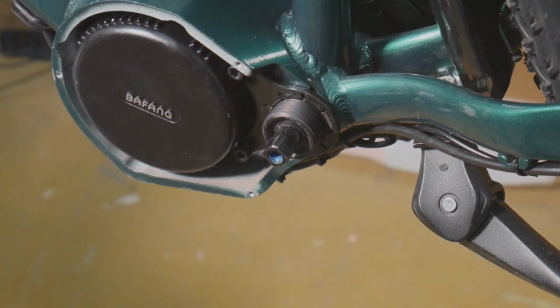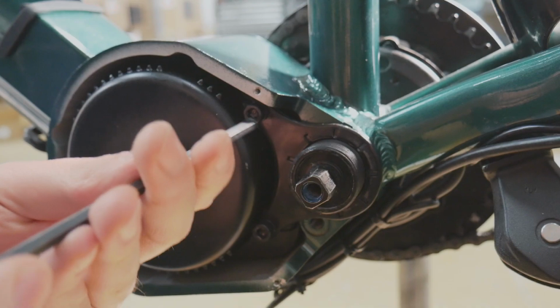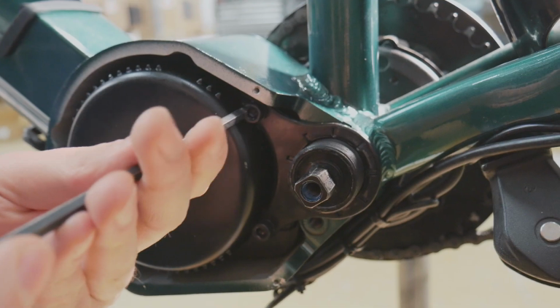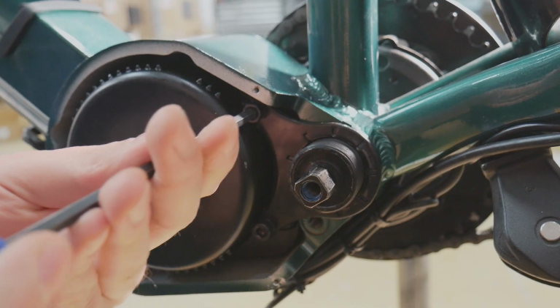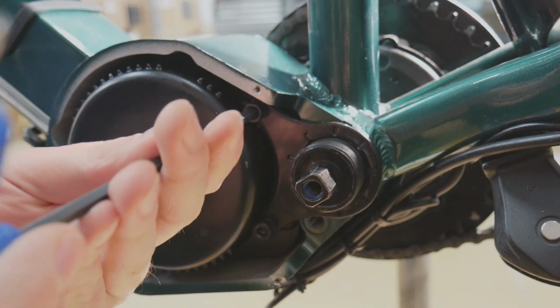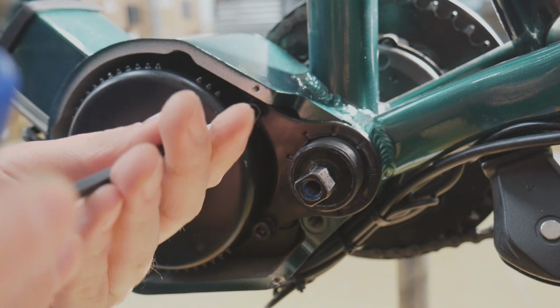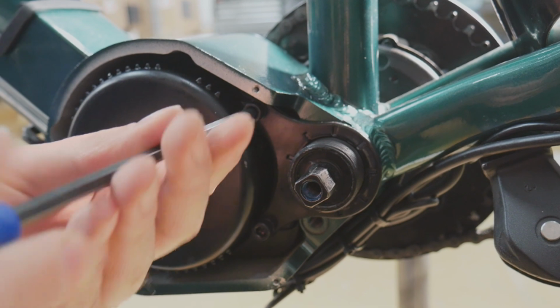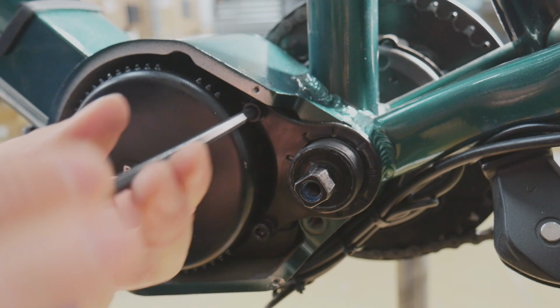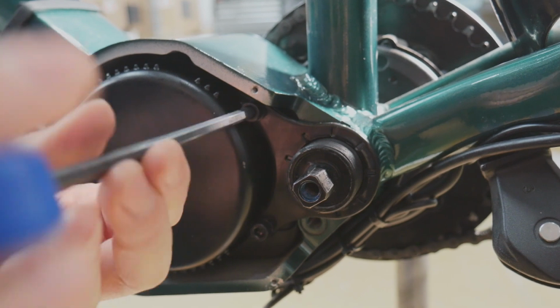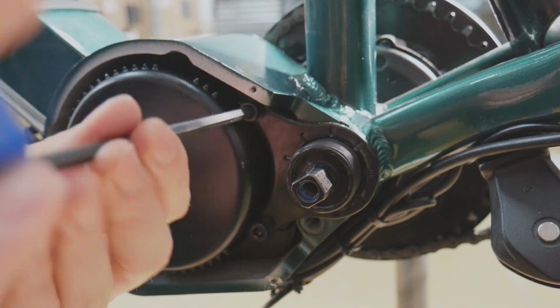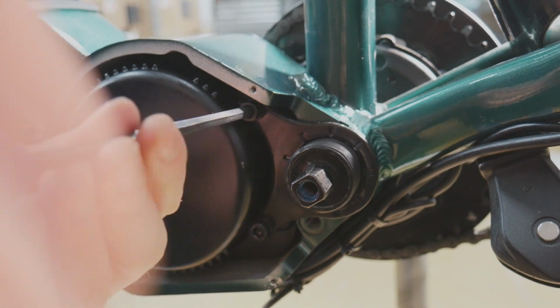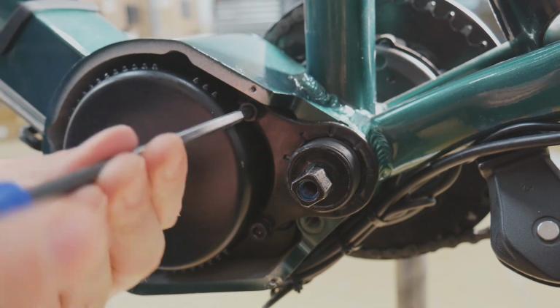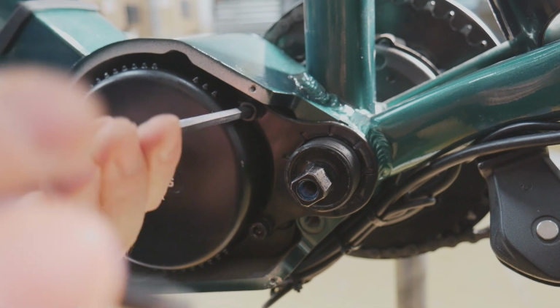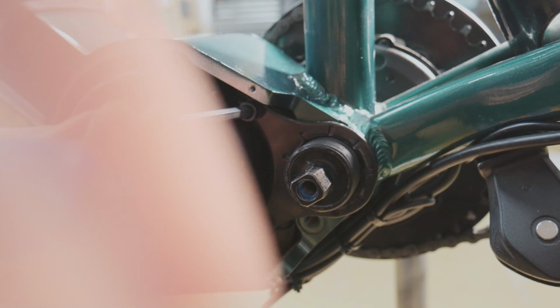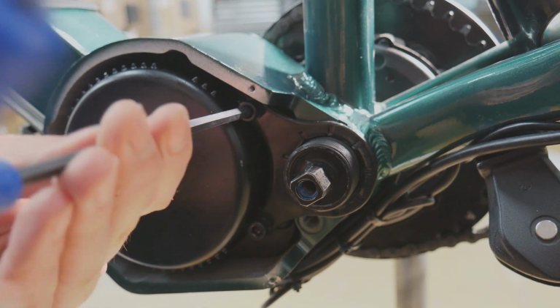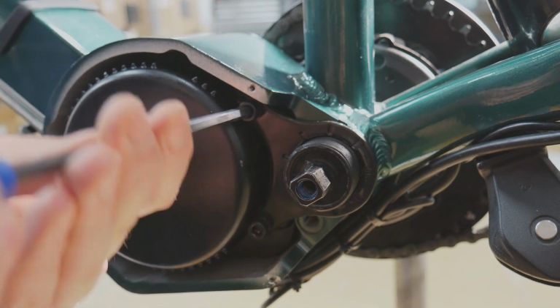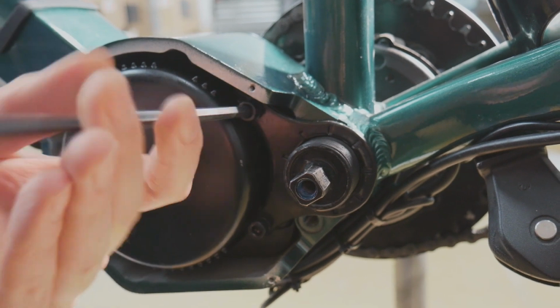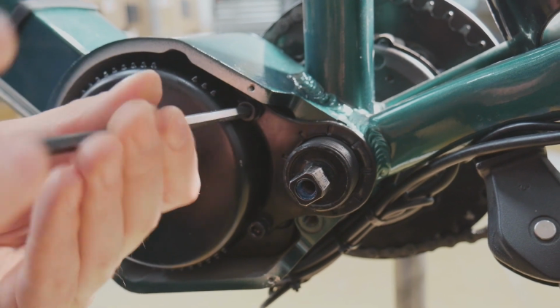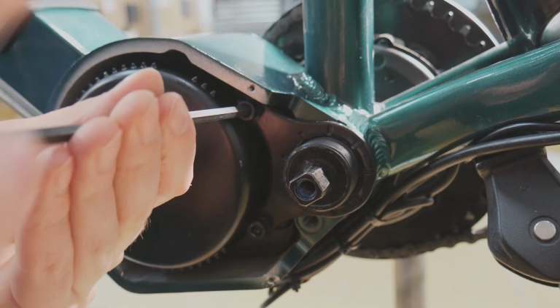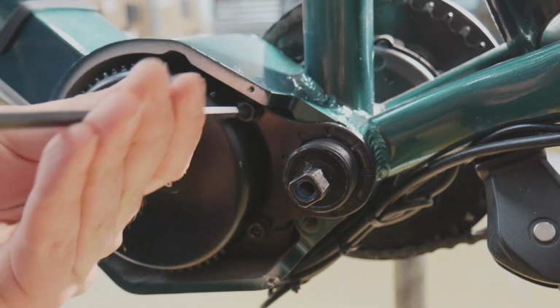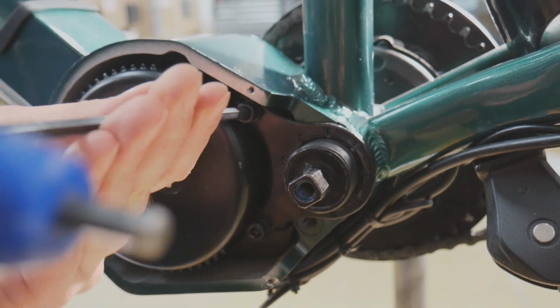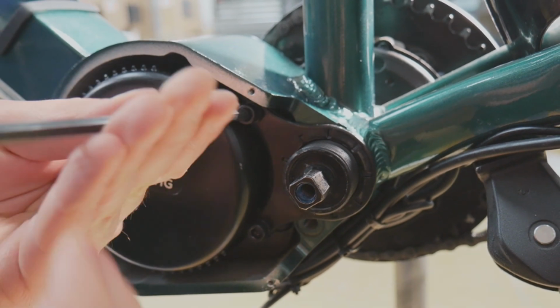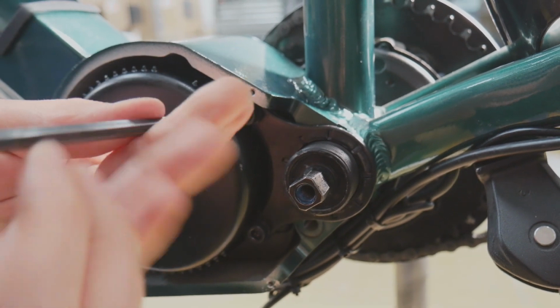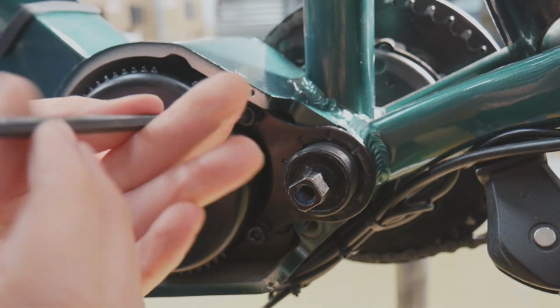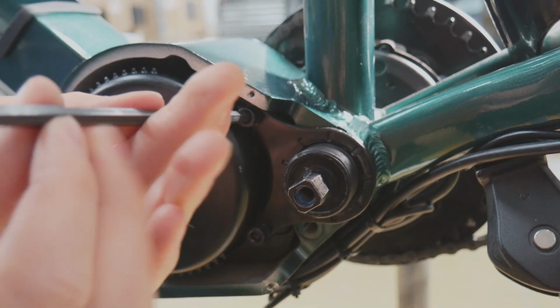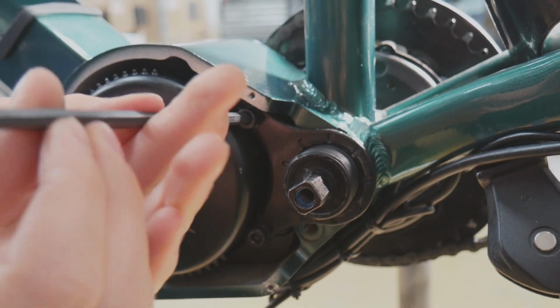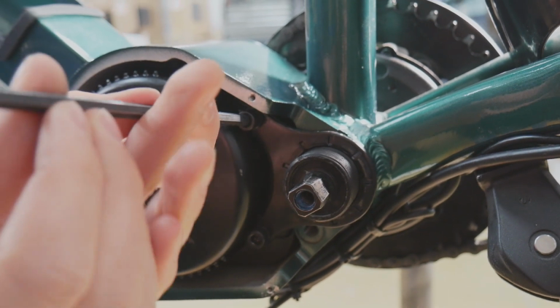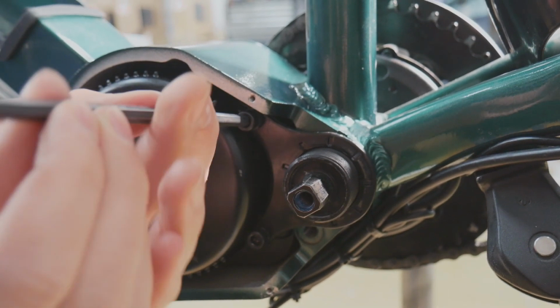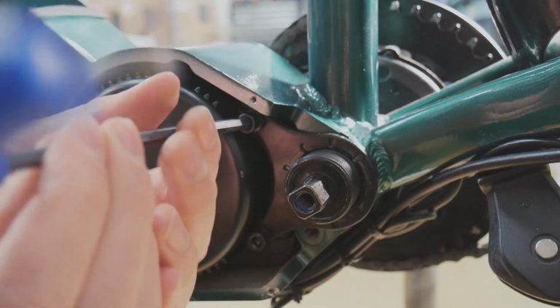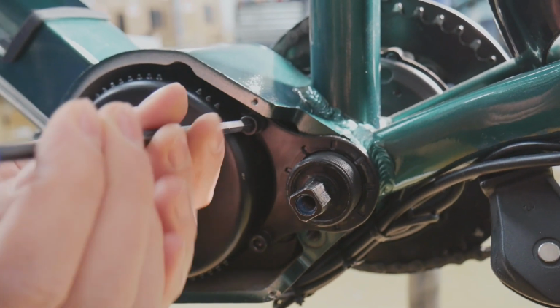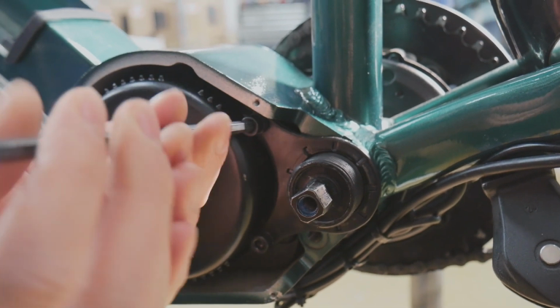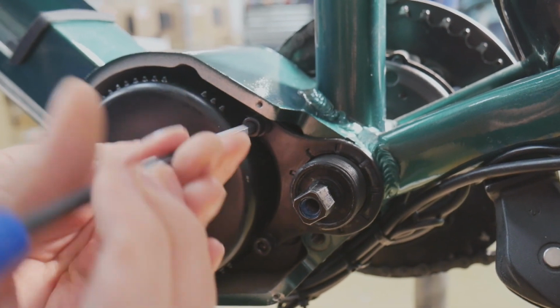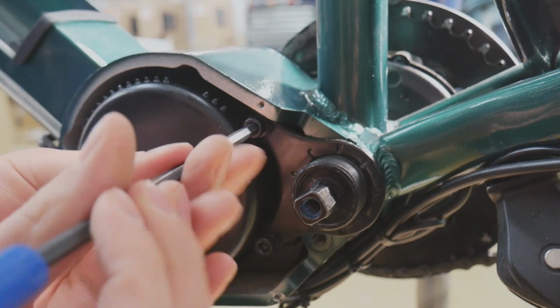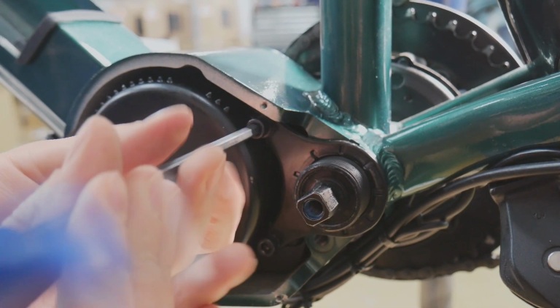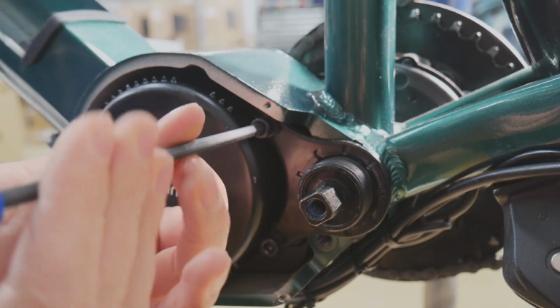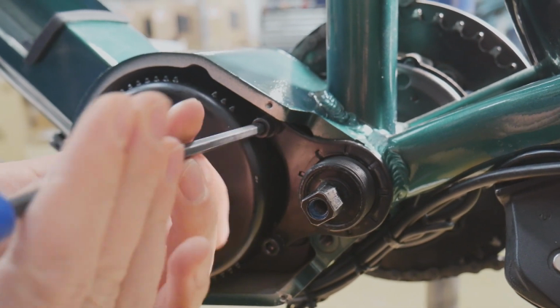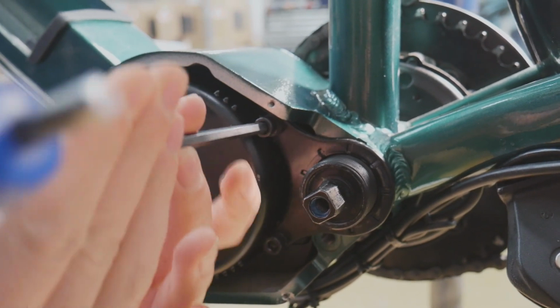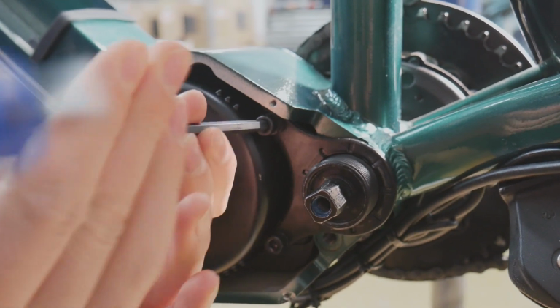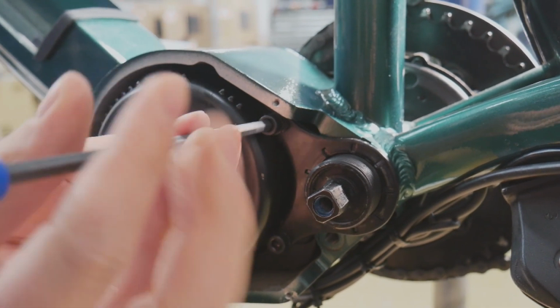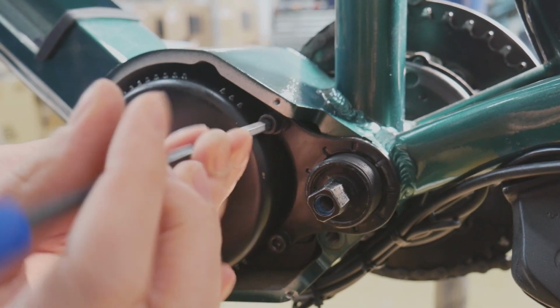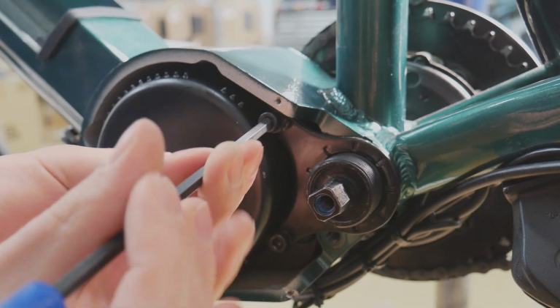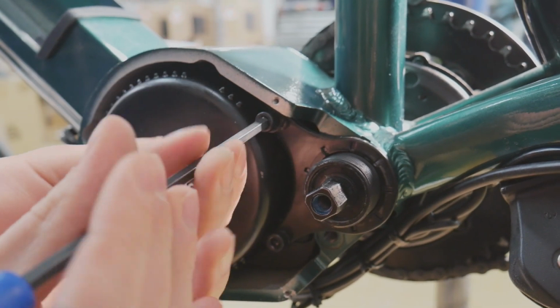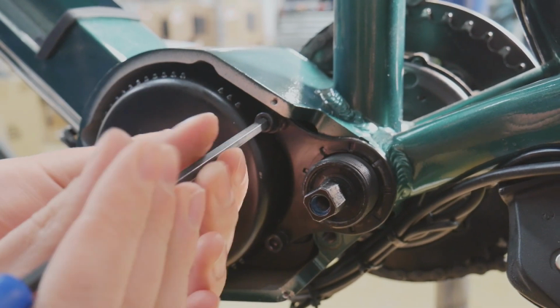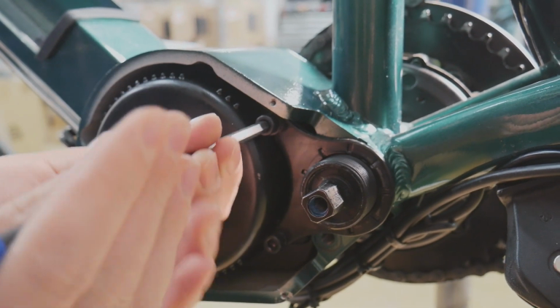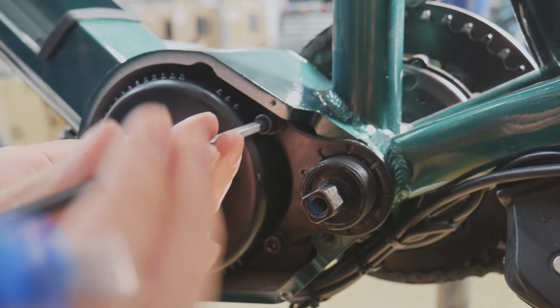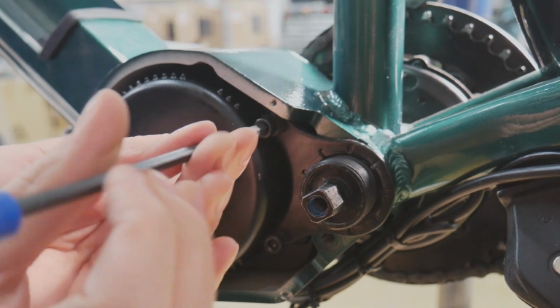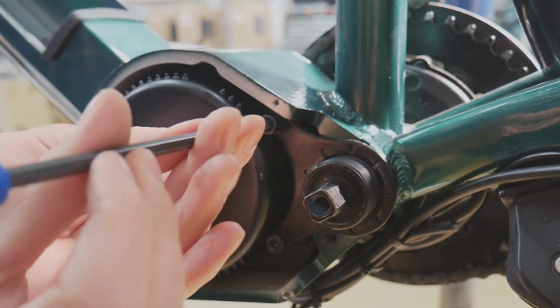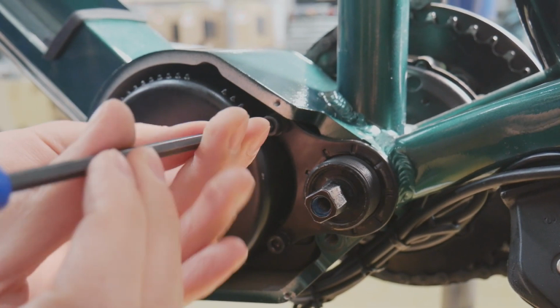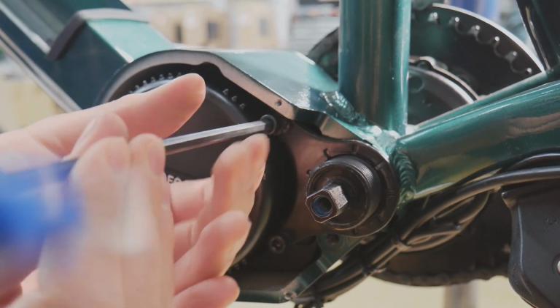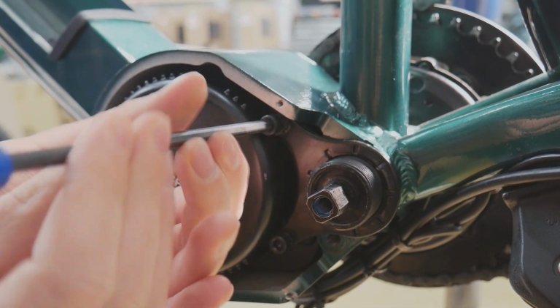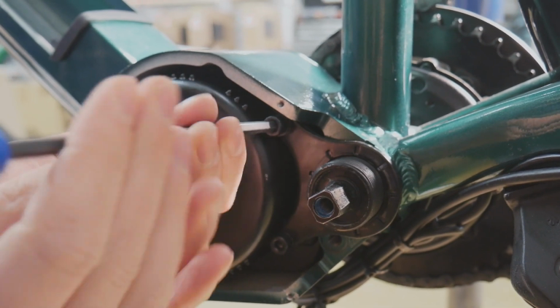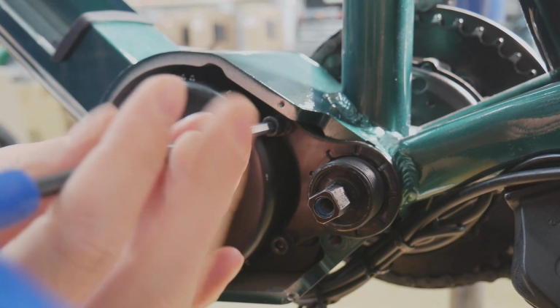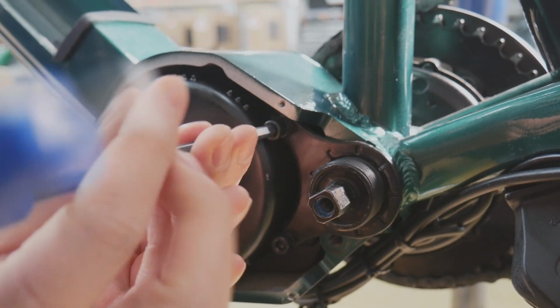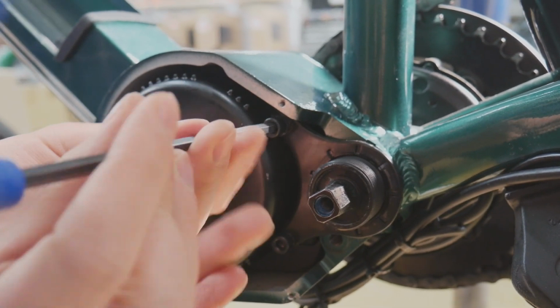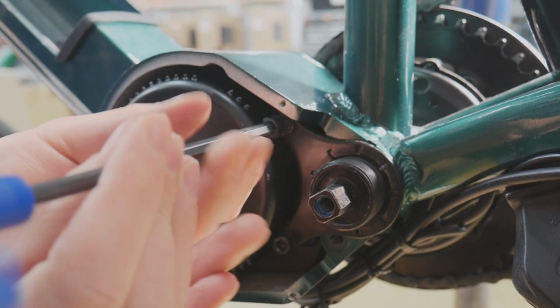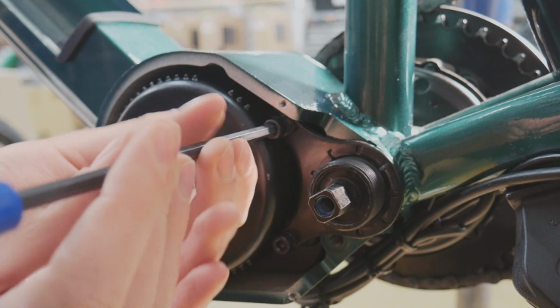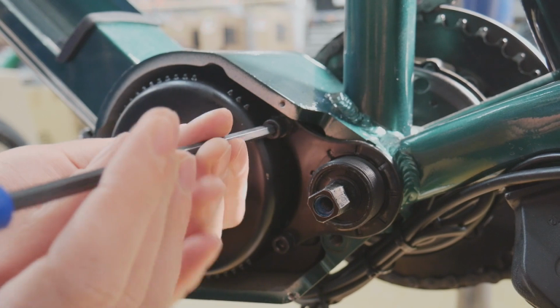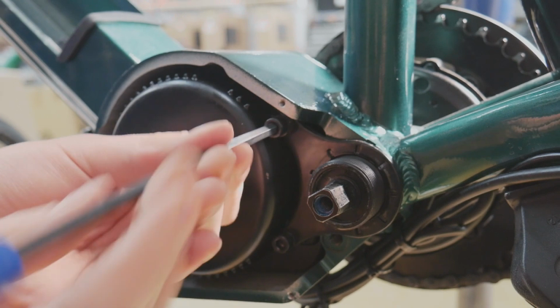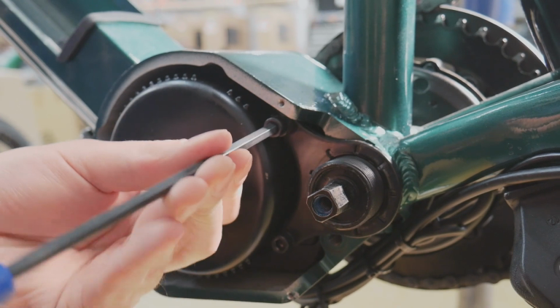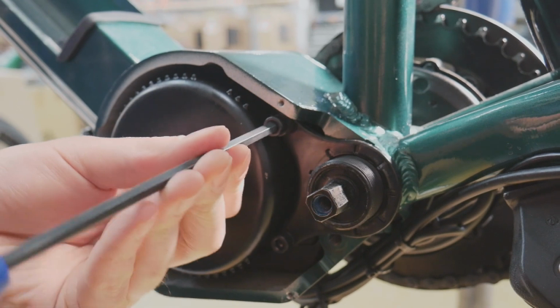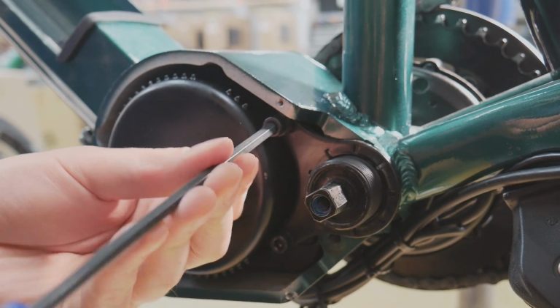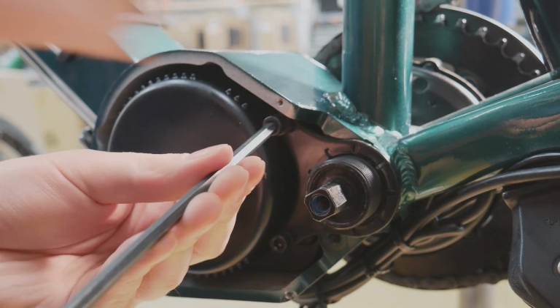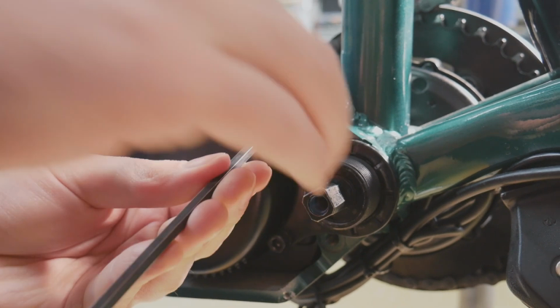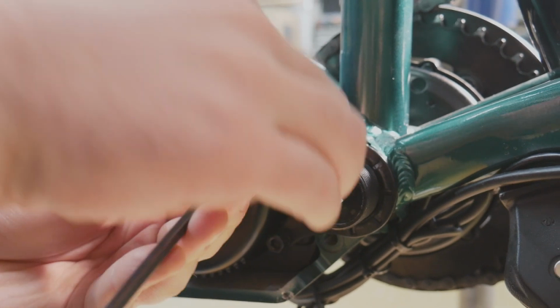With the lock rings removed, the motor mount can be taken off as well. Use the 5mm hex key to remove the two bolts.